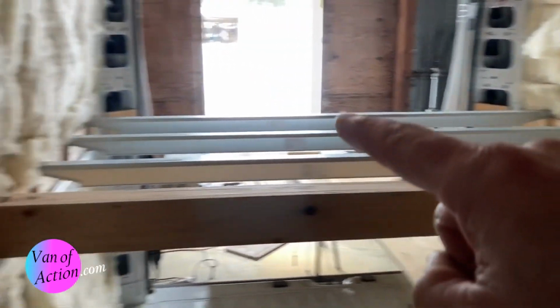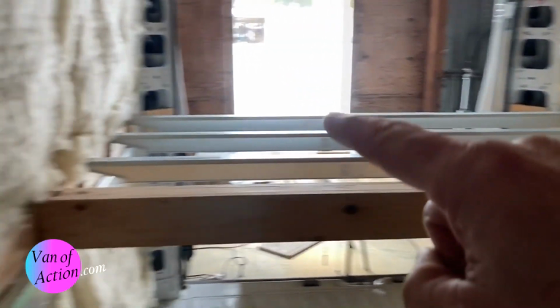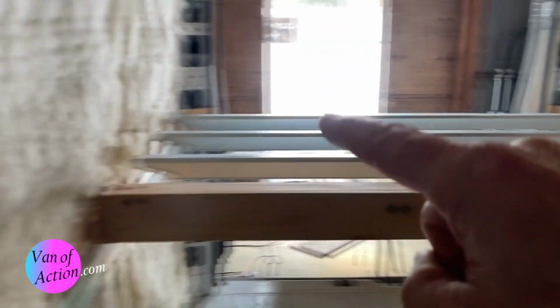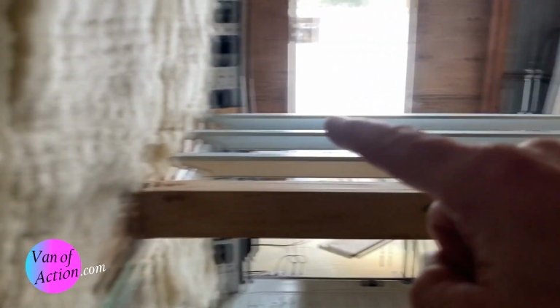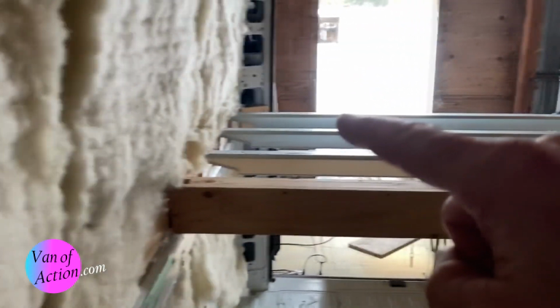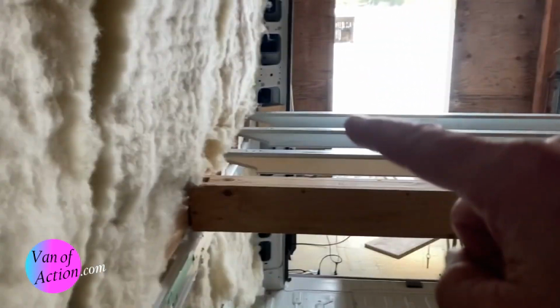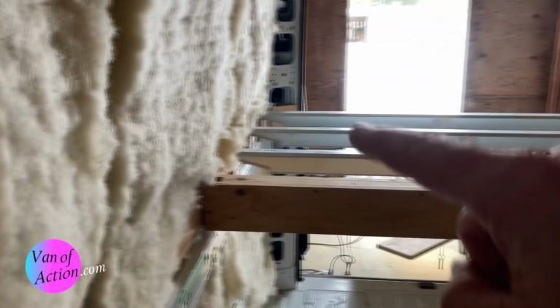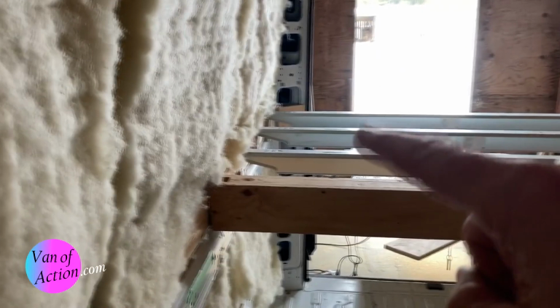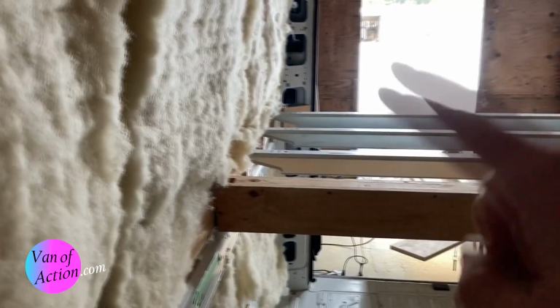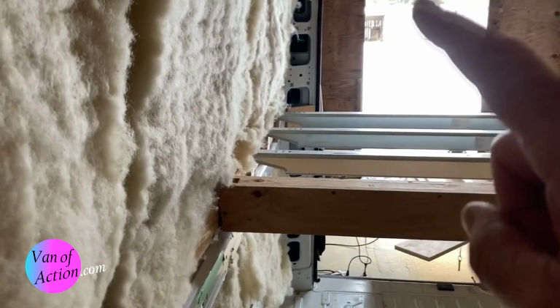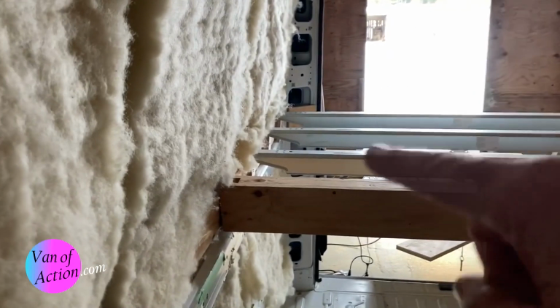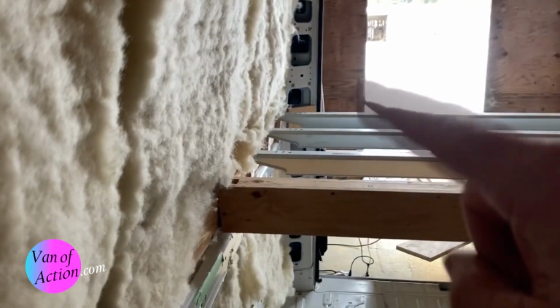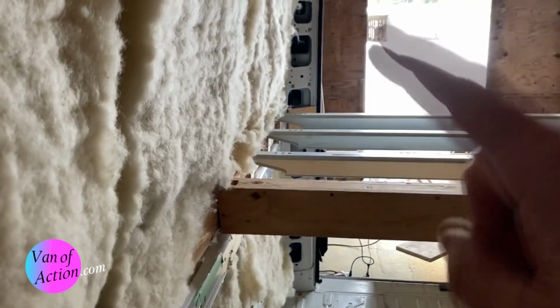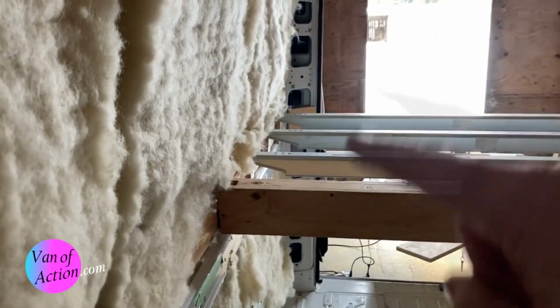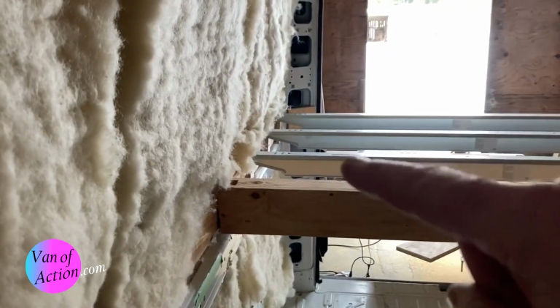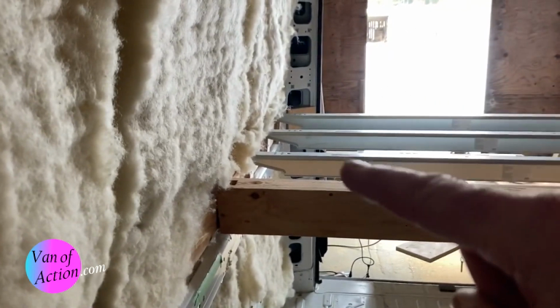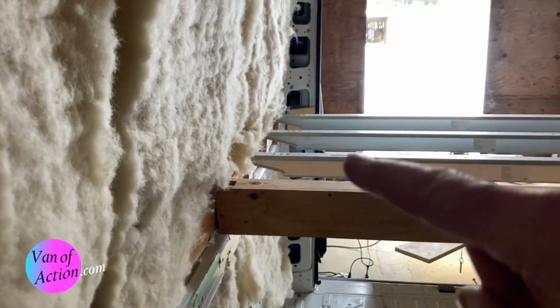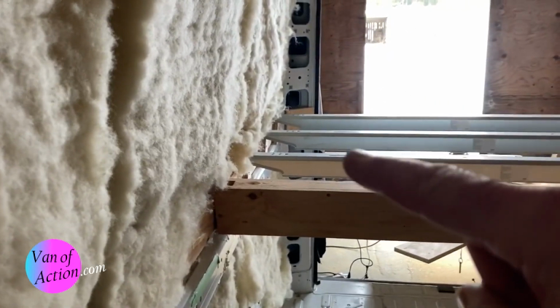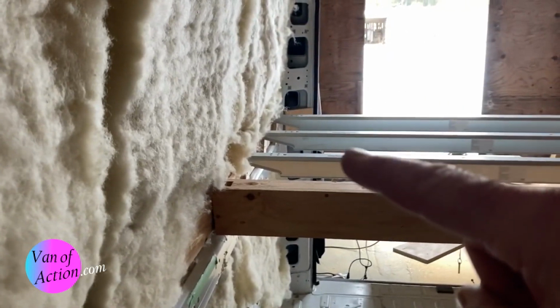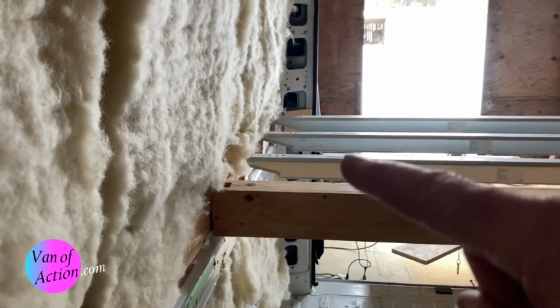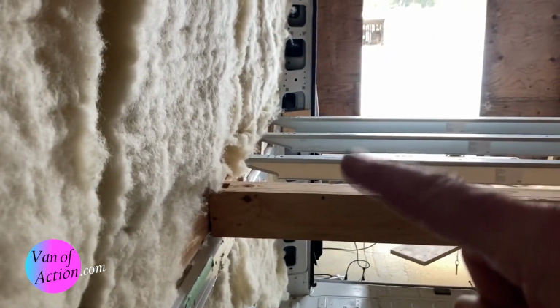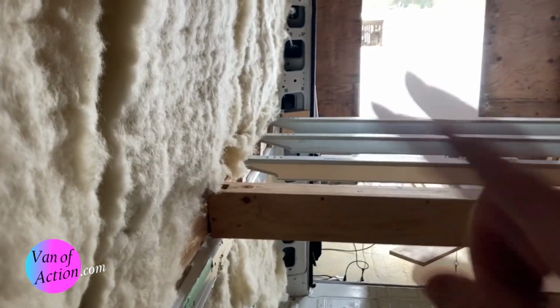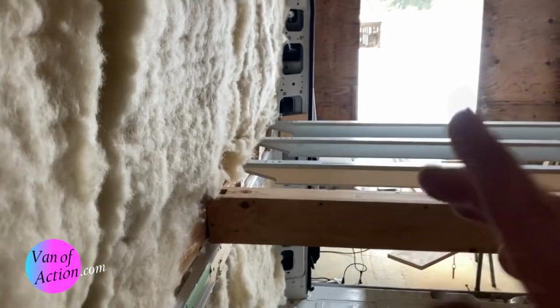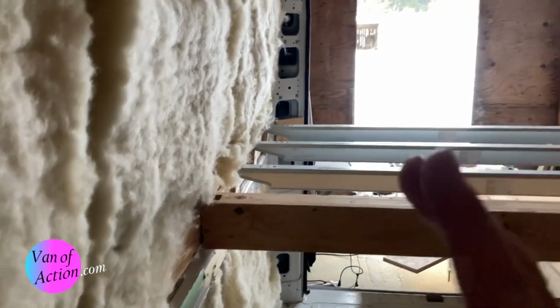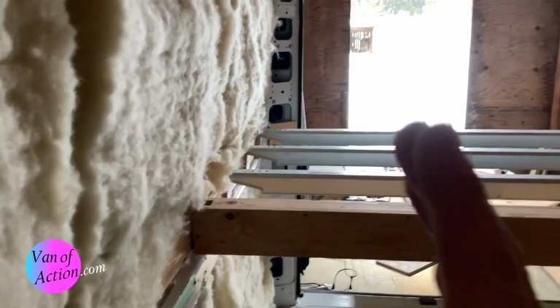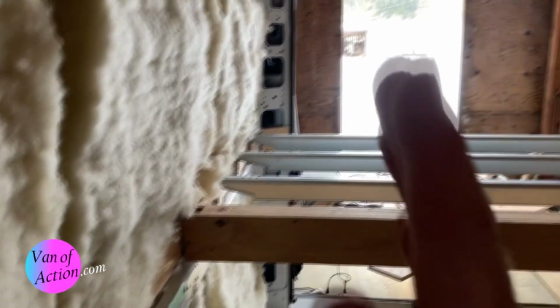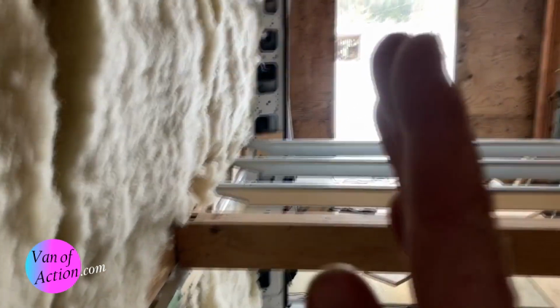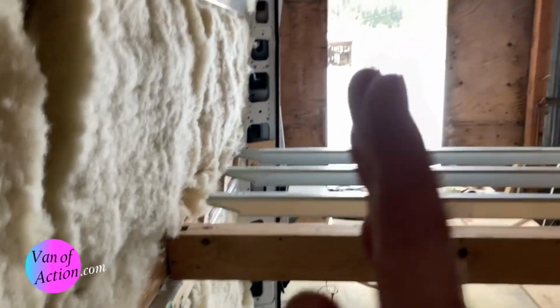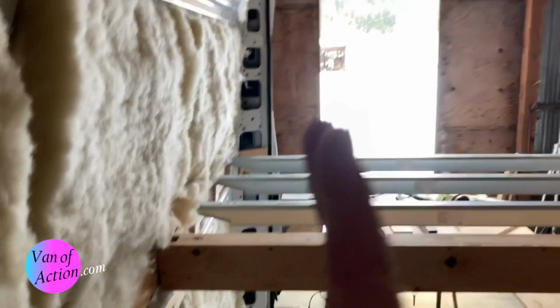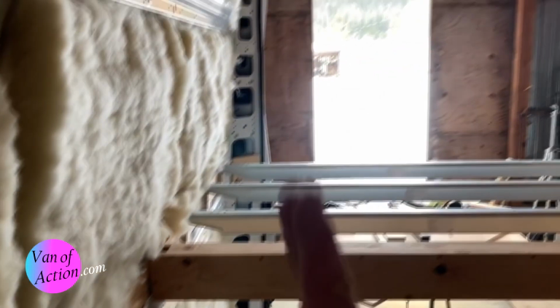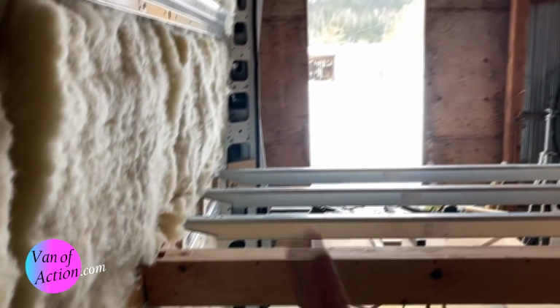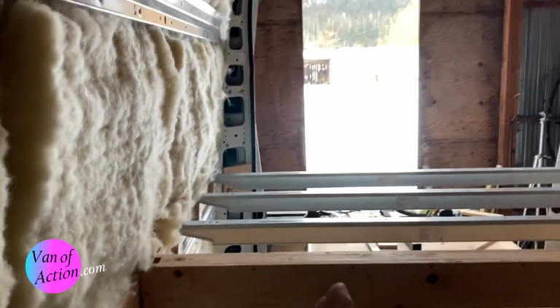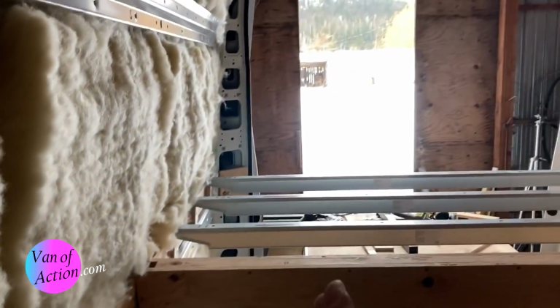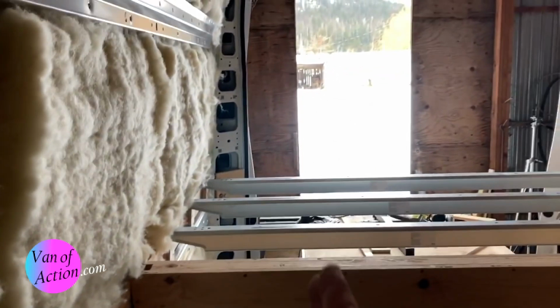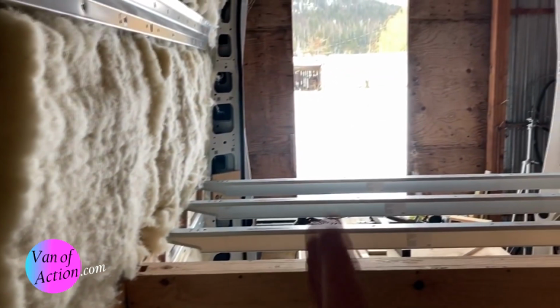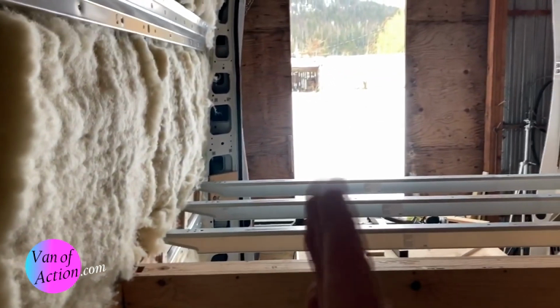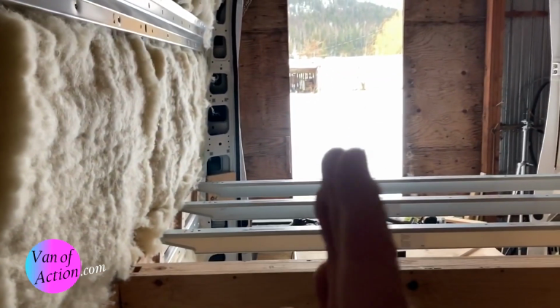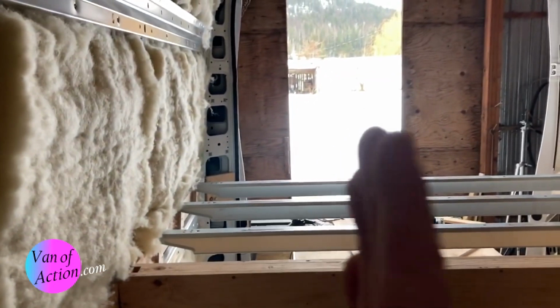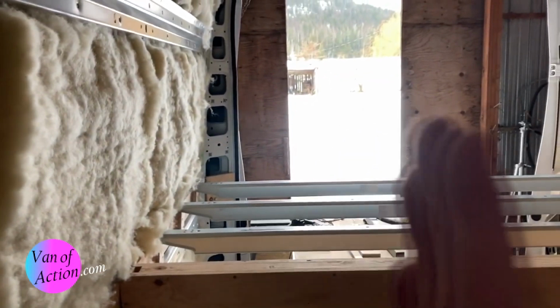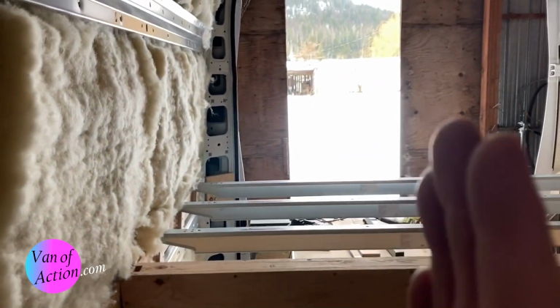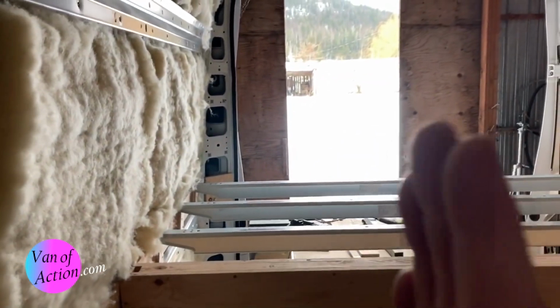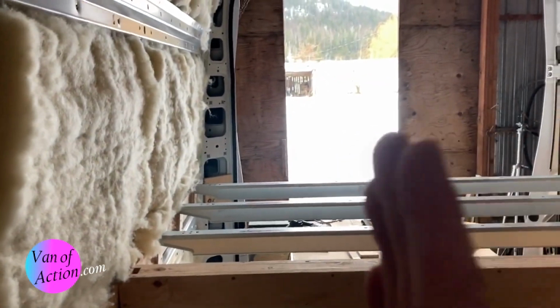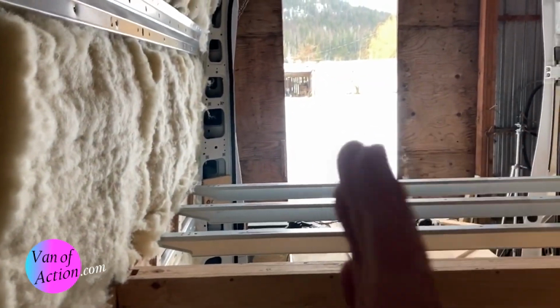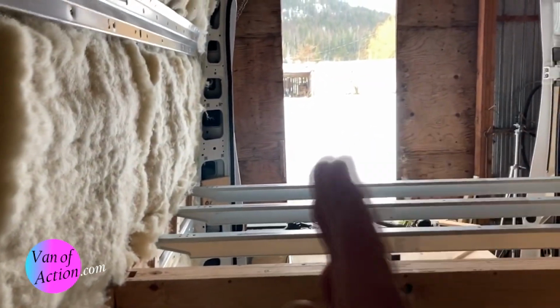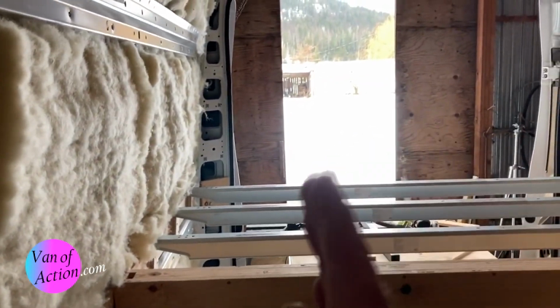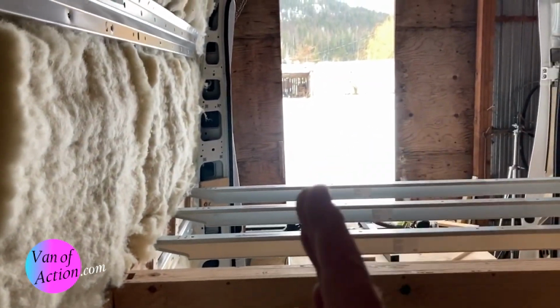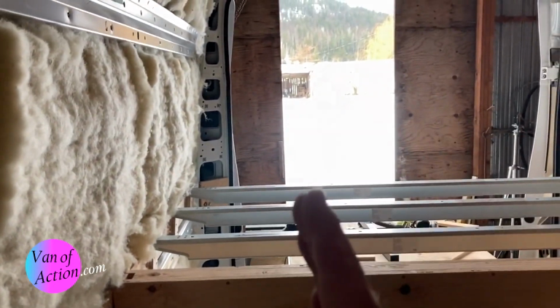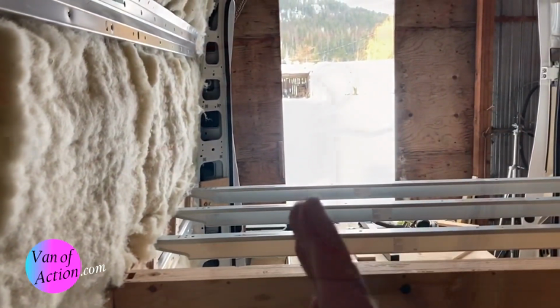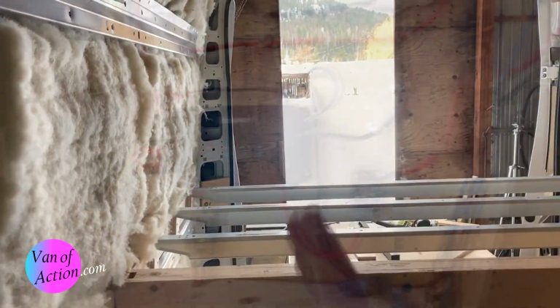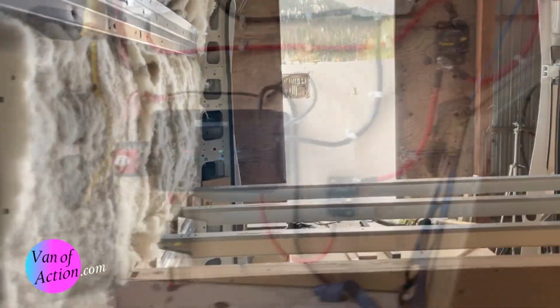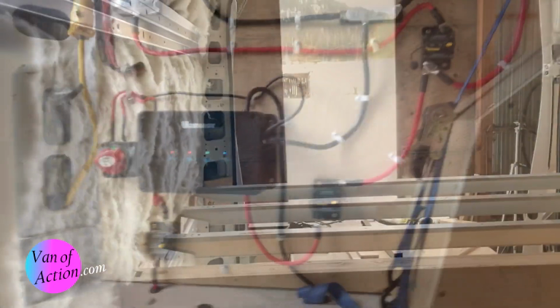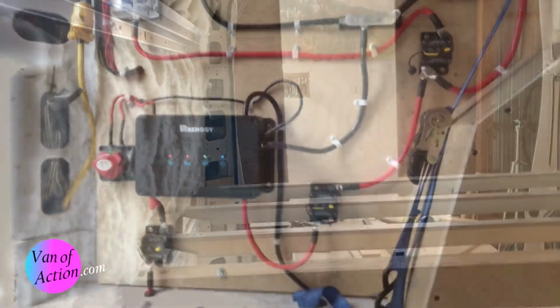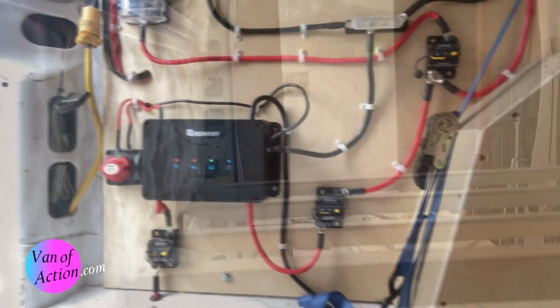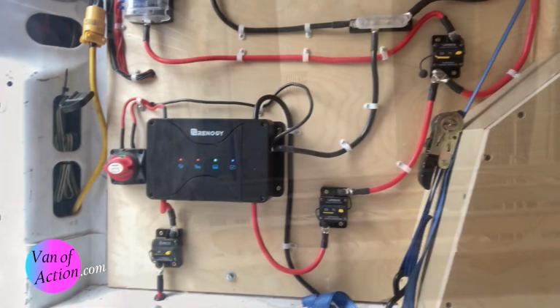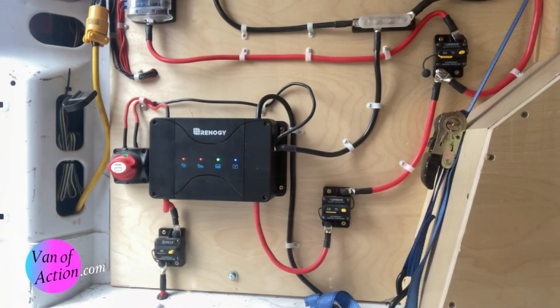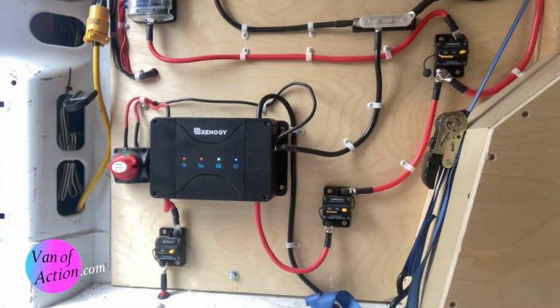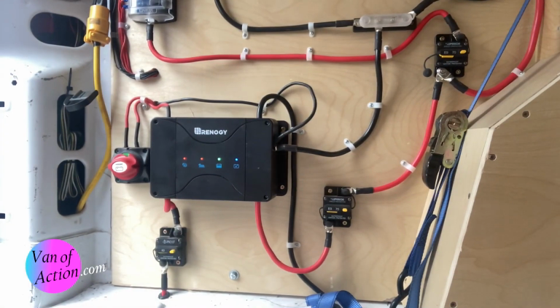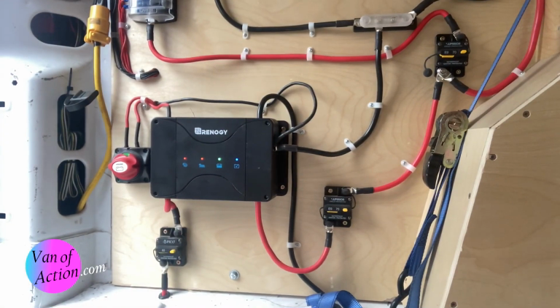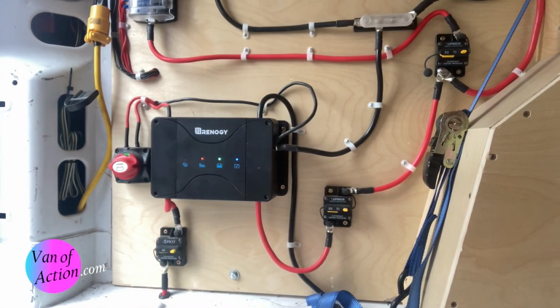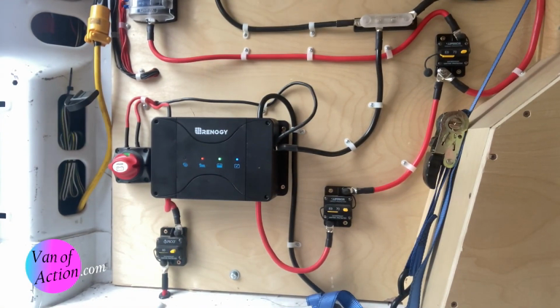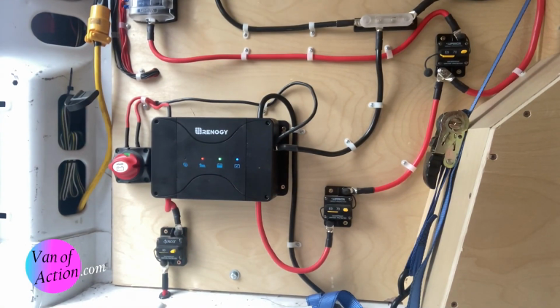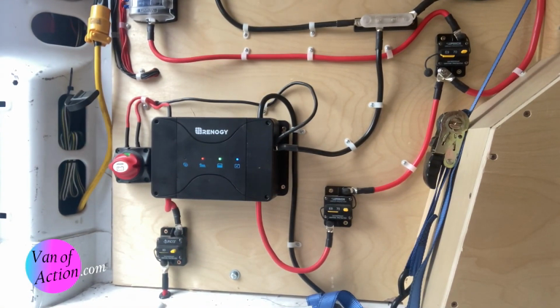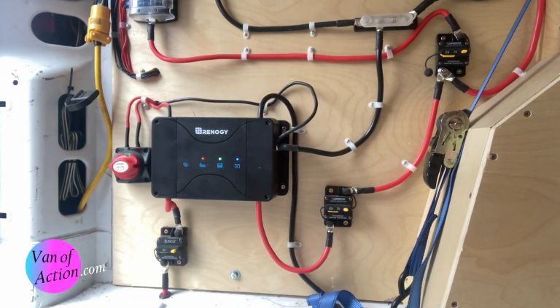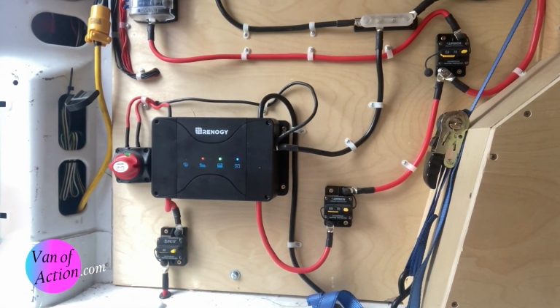Is it possible to buy something right out of the box that's better than, or as good as, doing it yourself piece by piece?